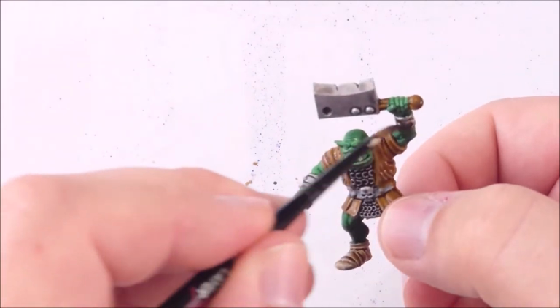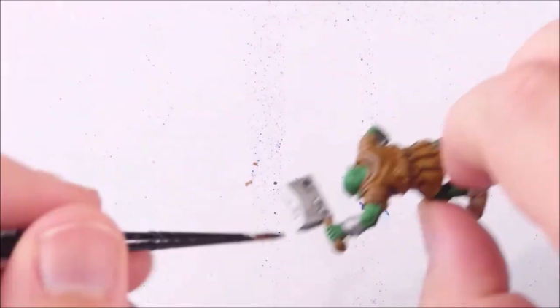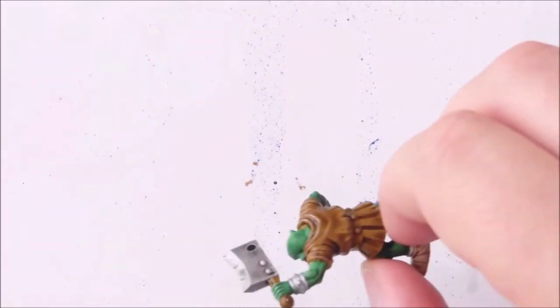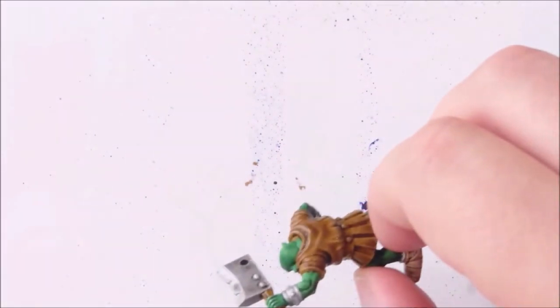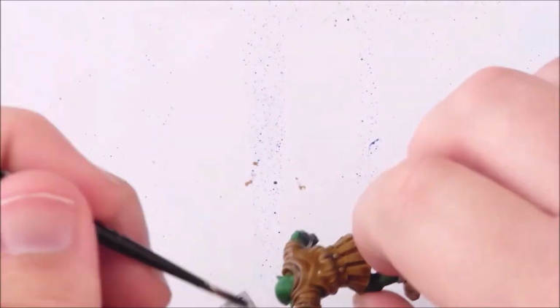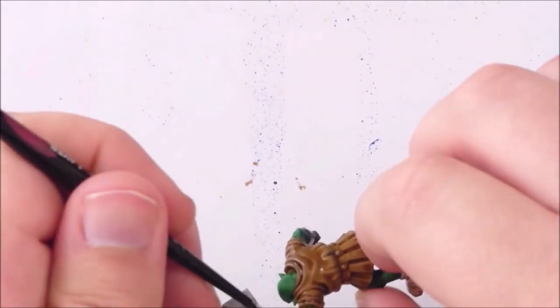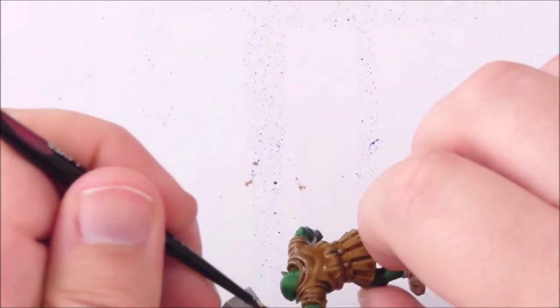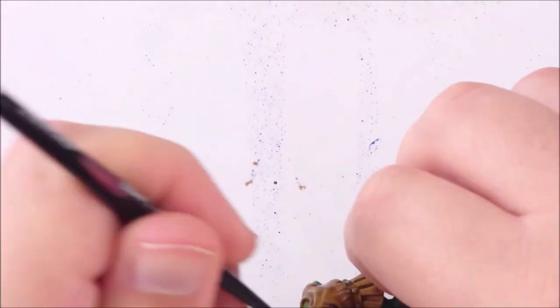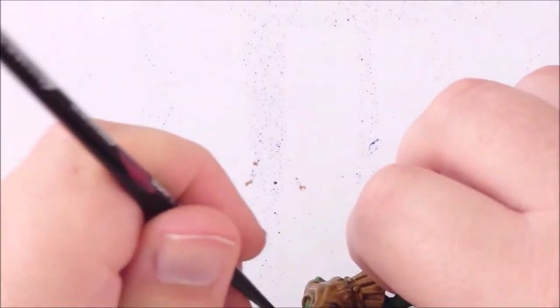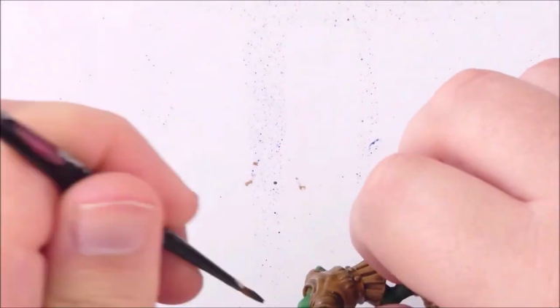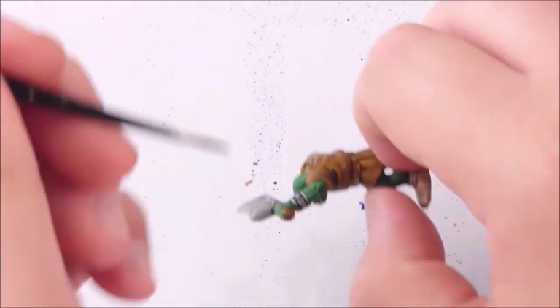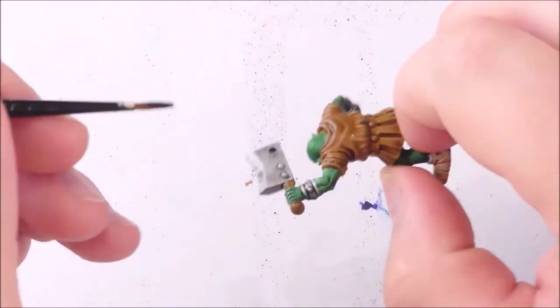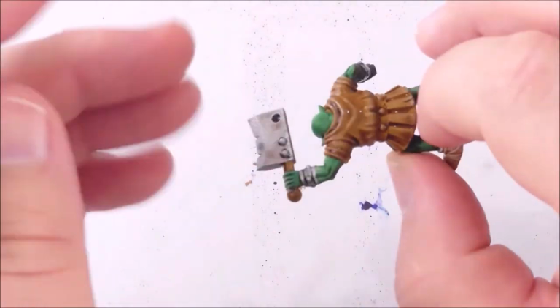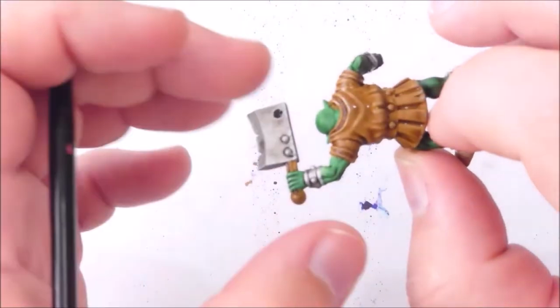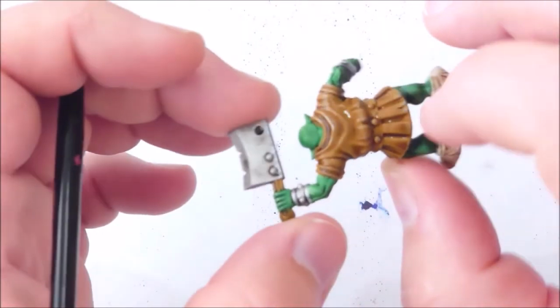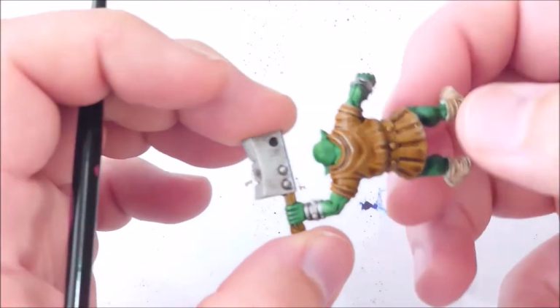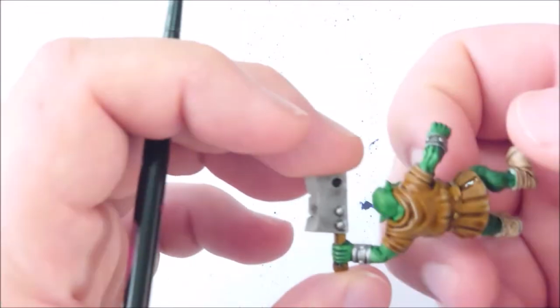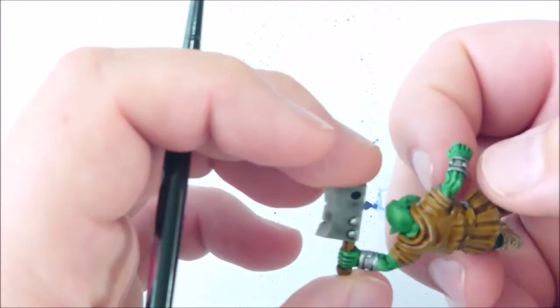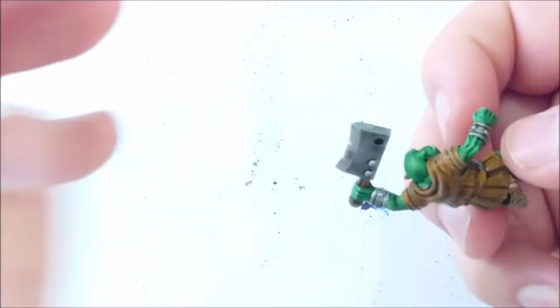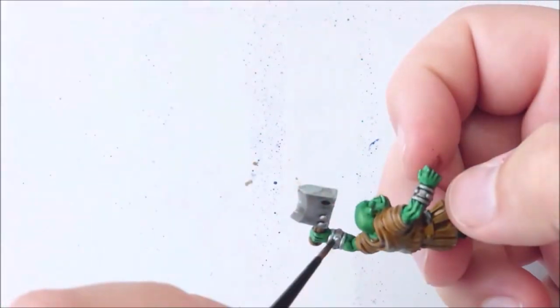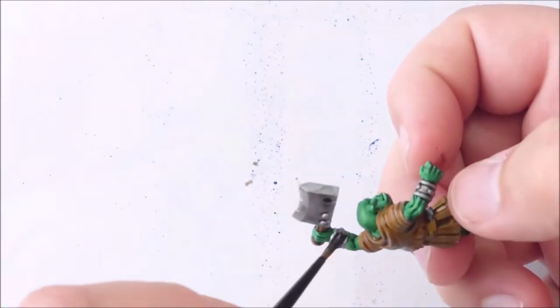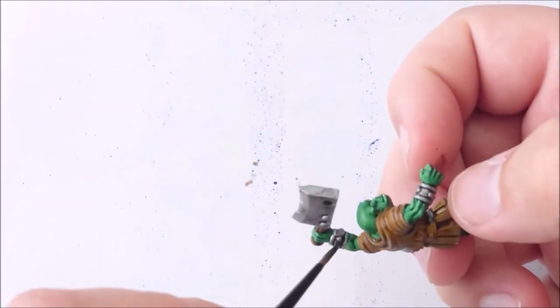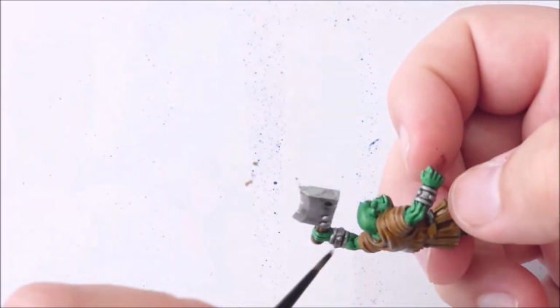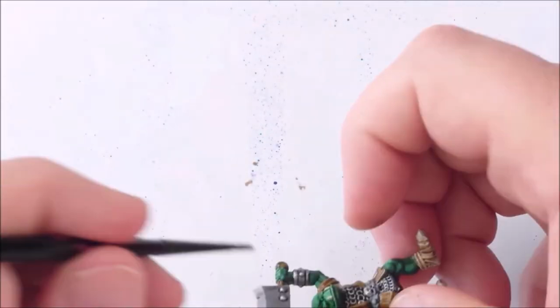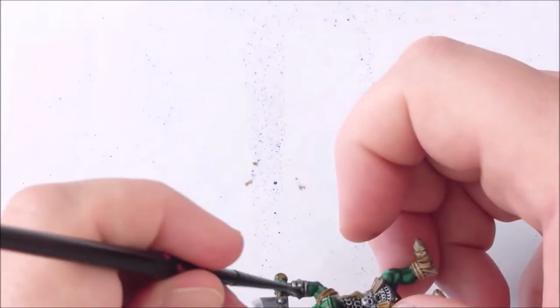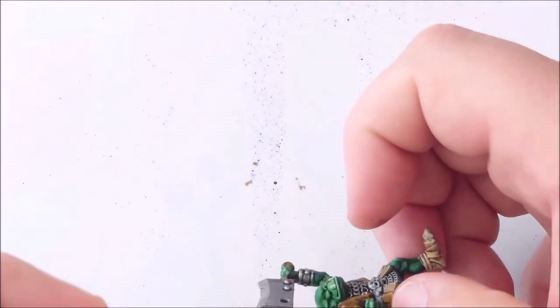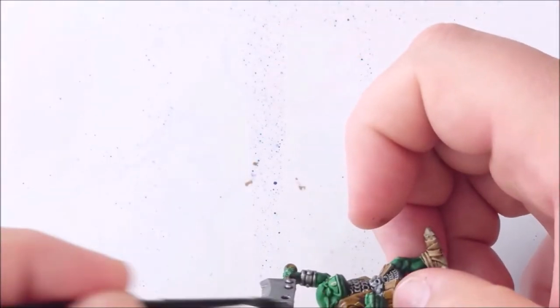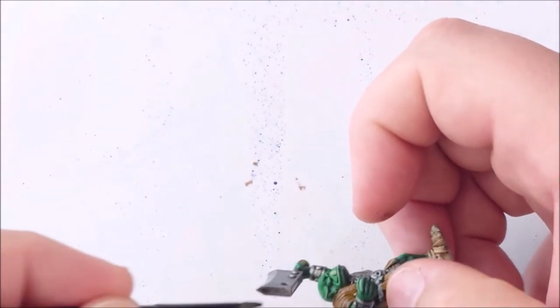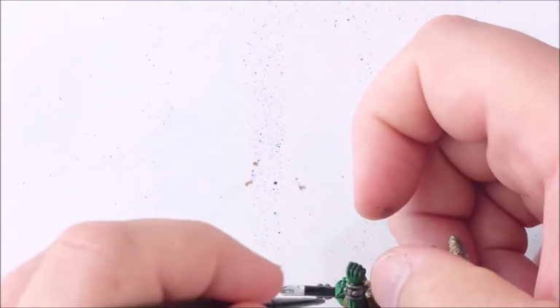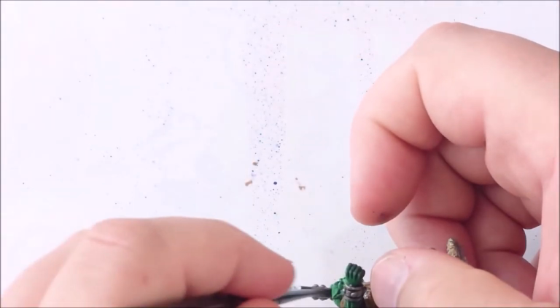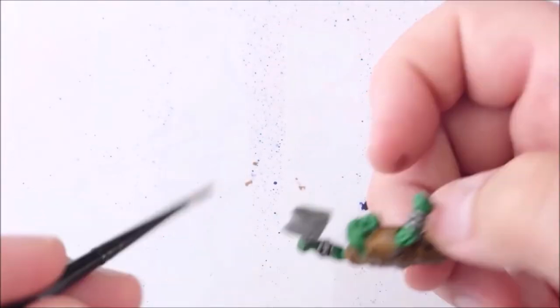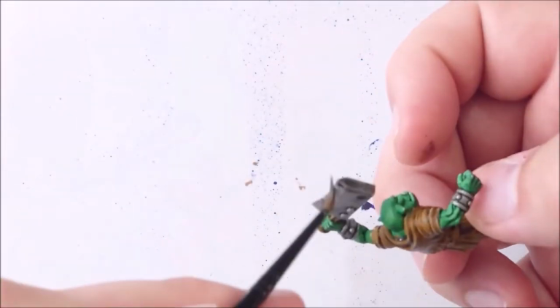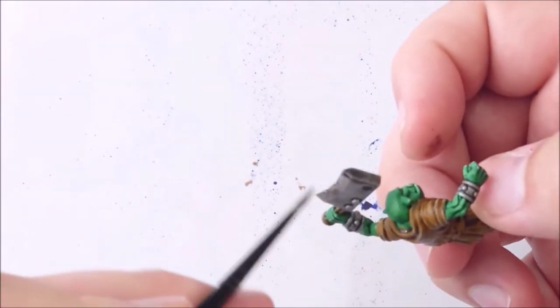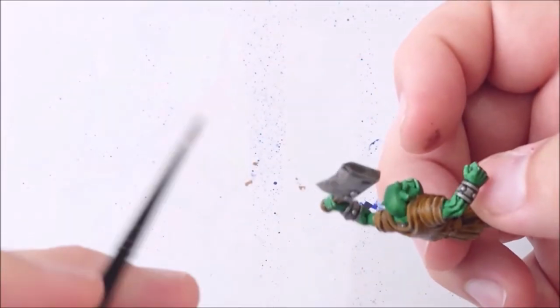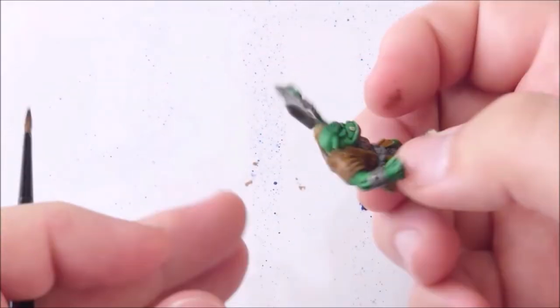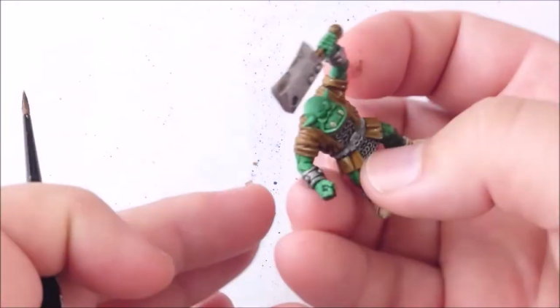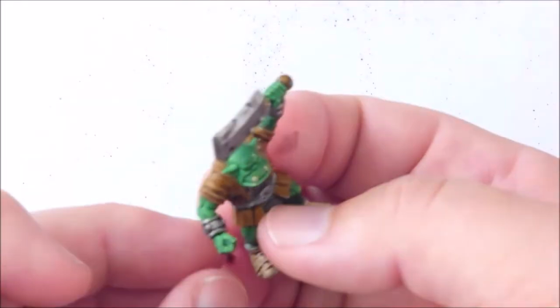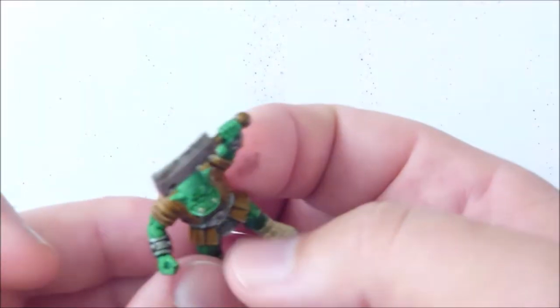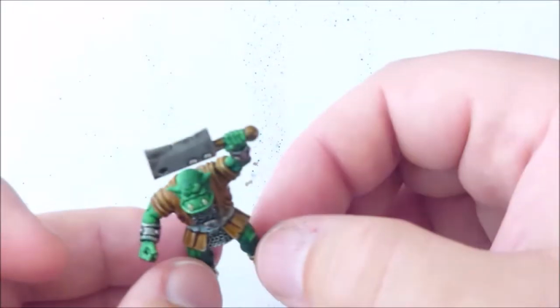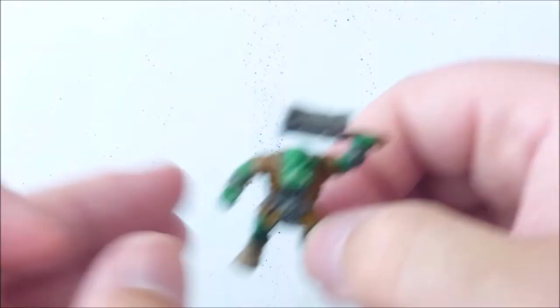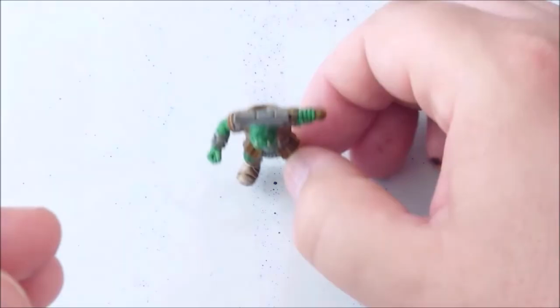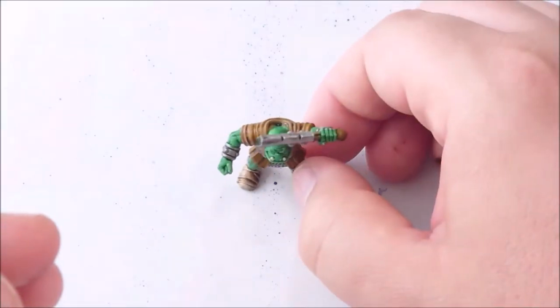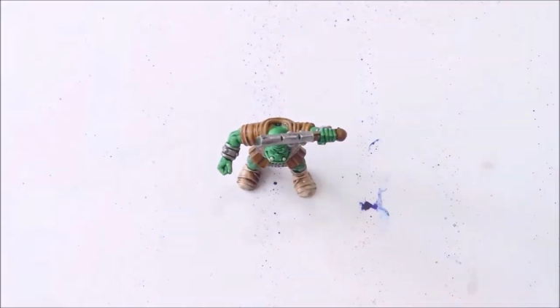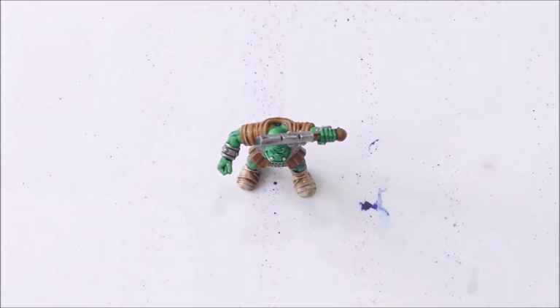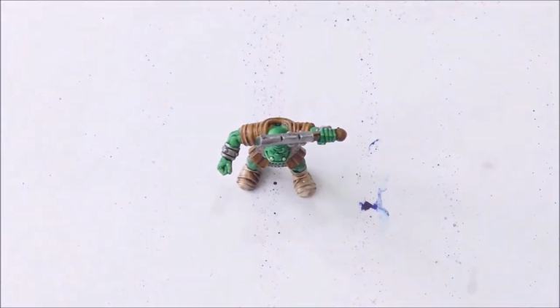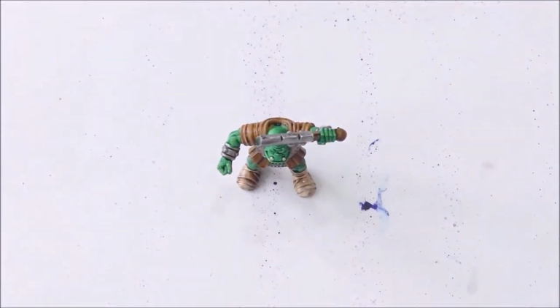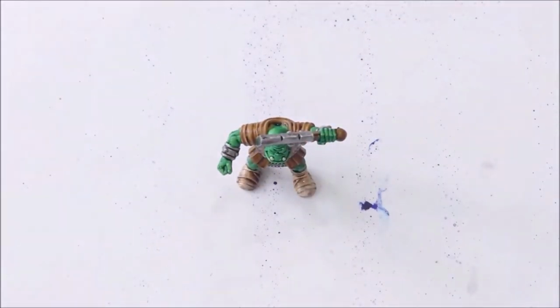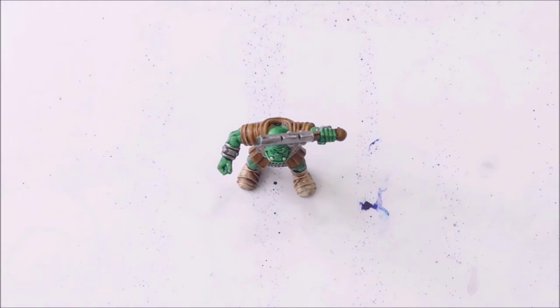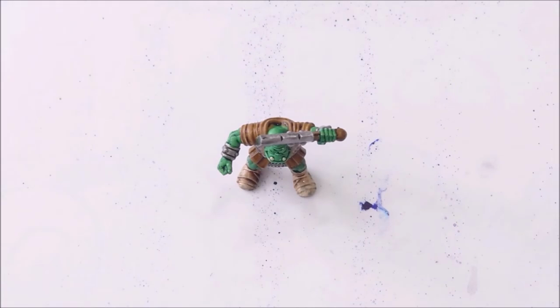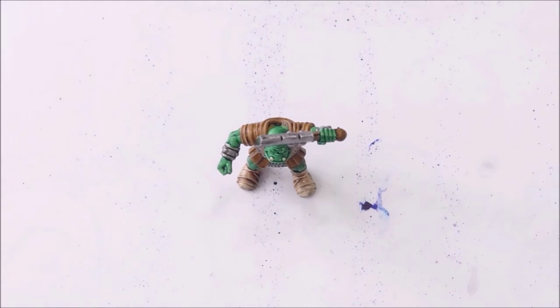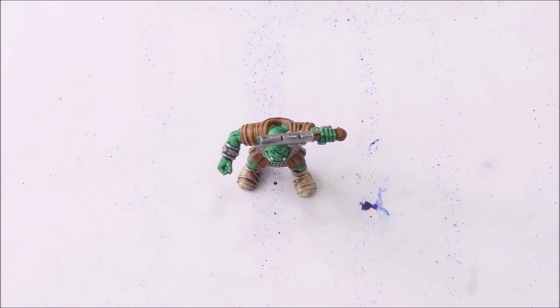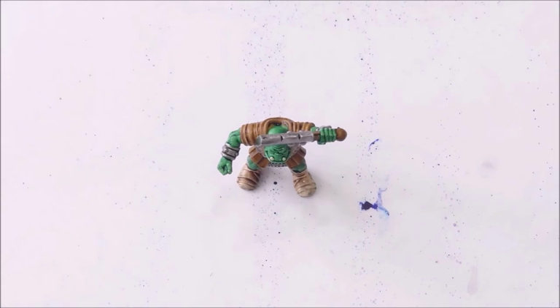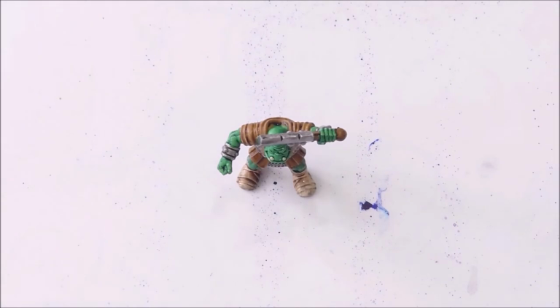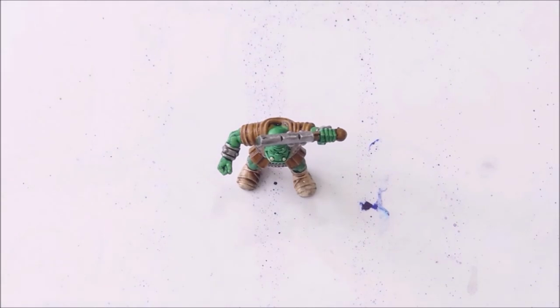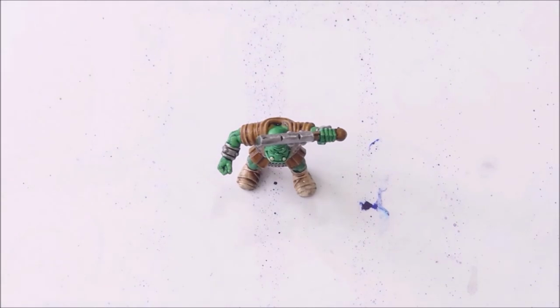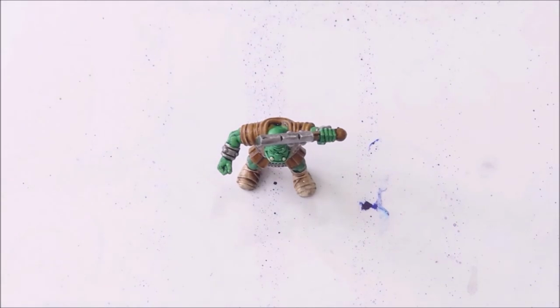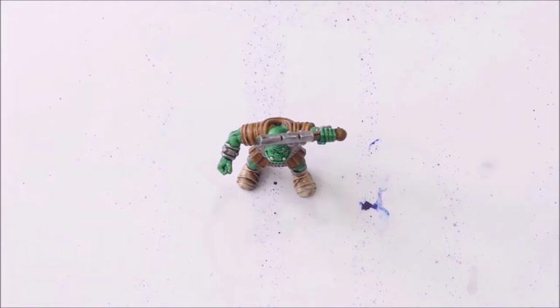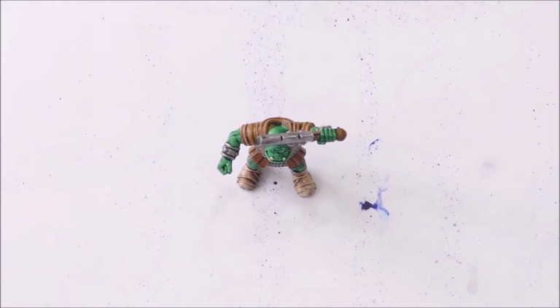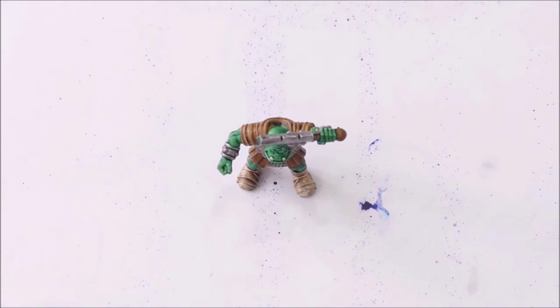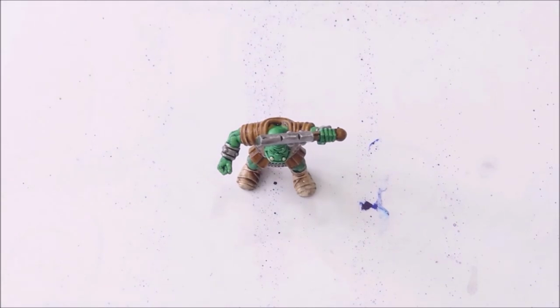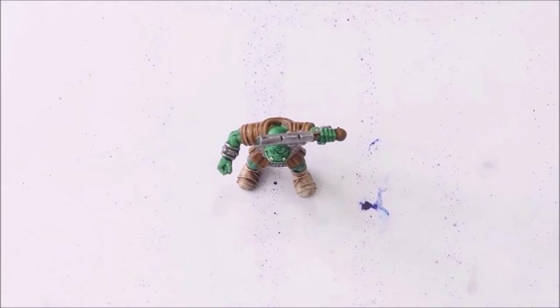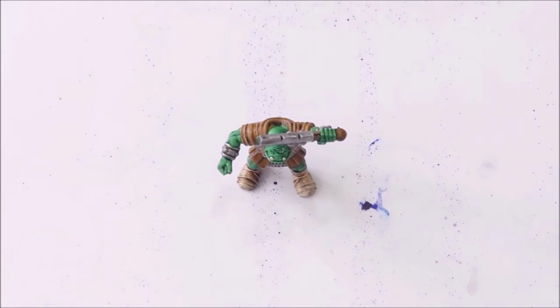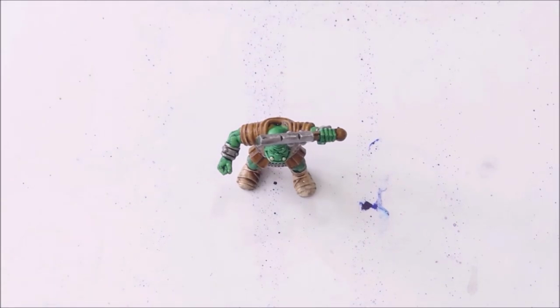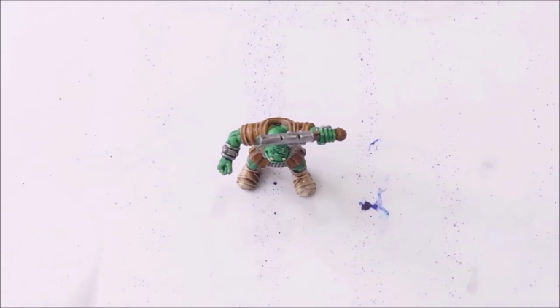Agrax Earthshade is really good, and for the metal parts we are going to use Nuln Oil. Straightforward — this is just a really simple paint video for some cool and great results if you want to have a quick encounter.